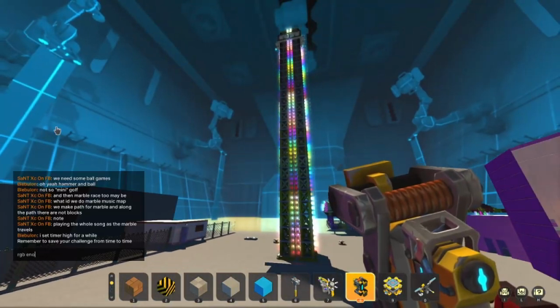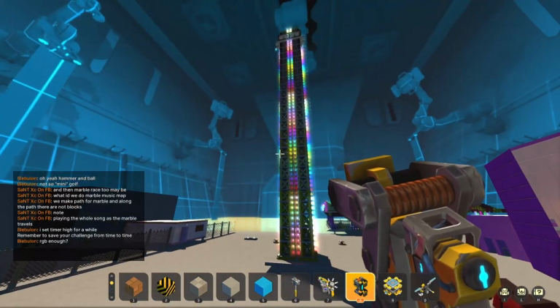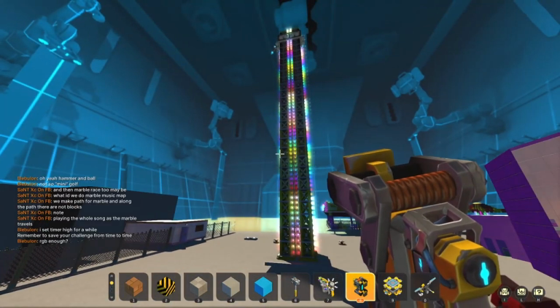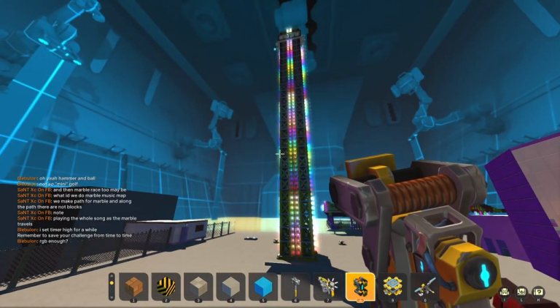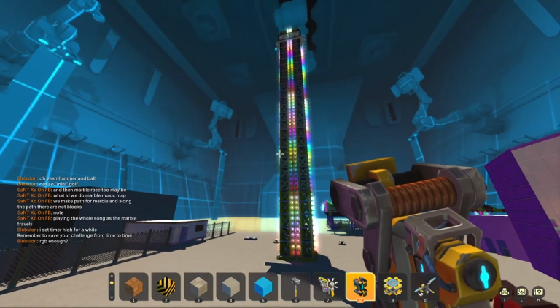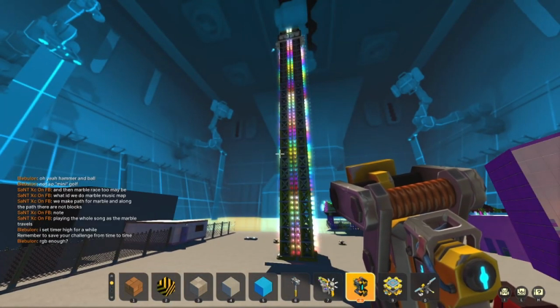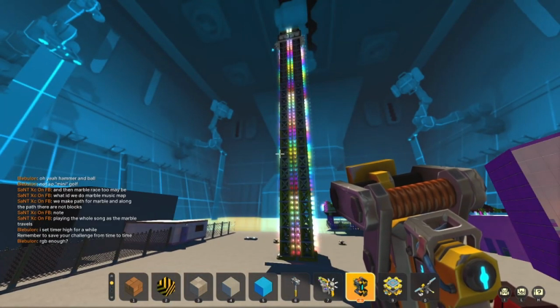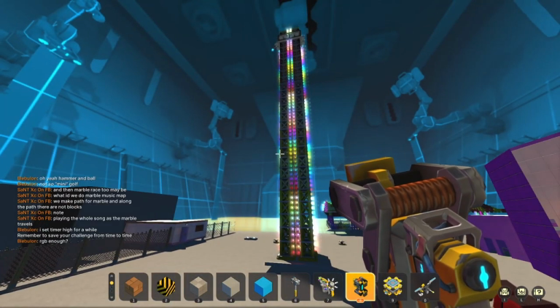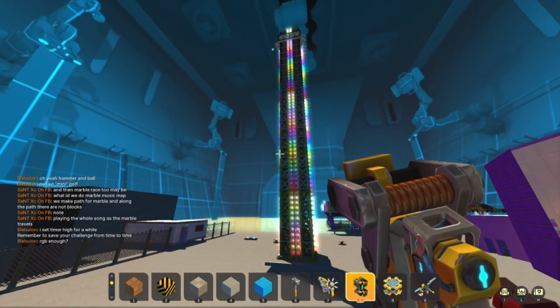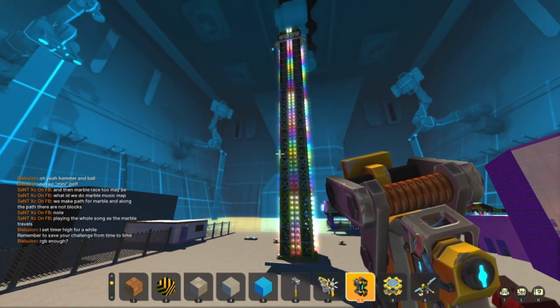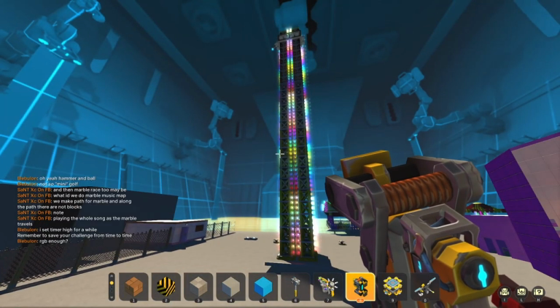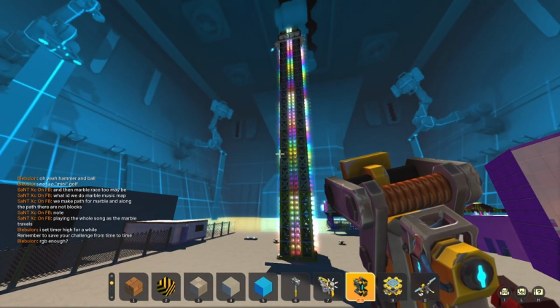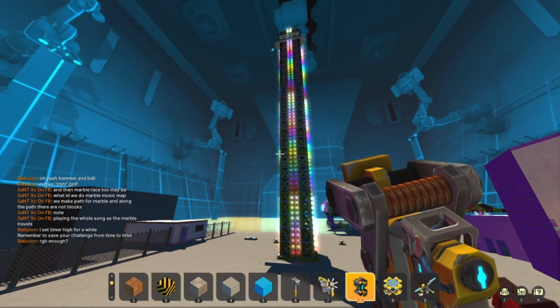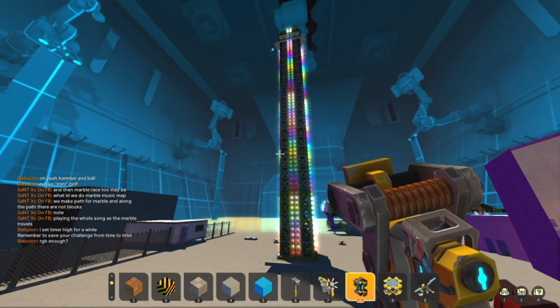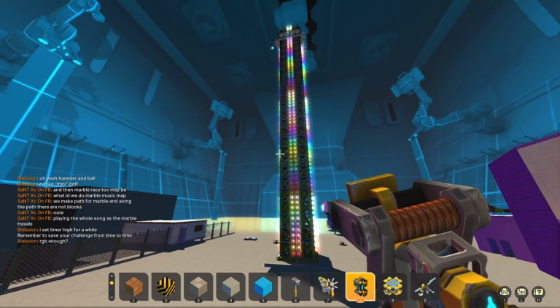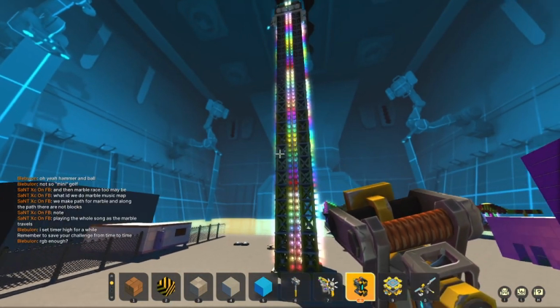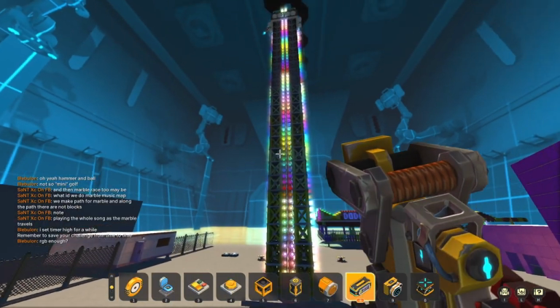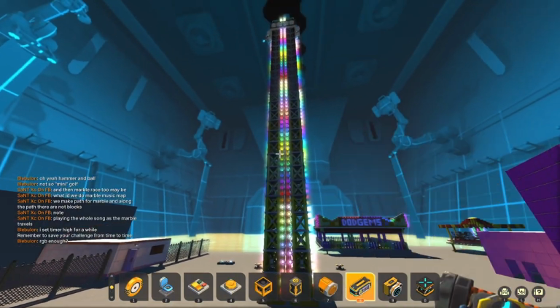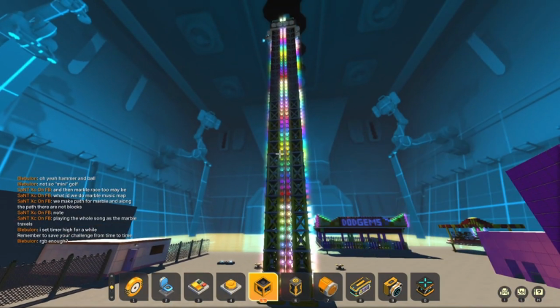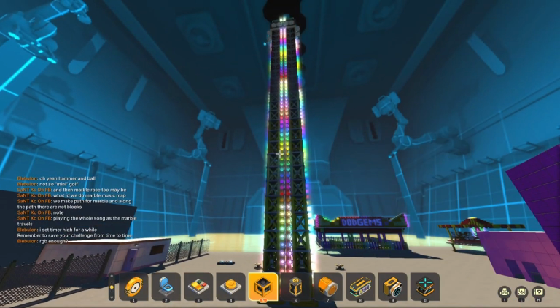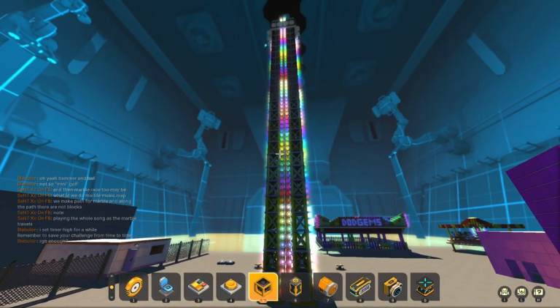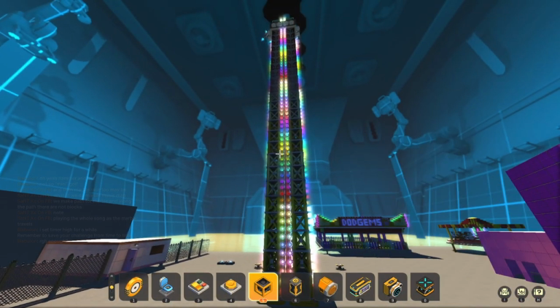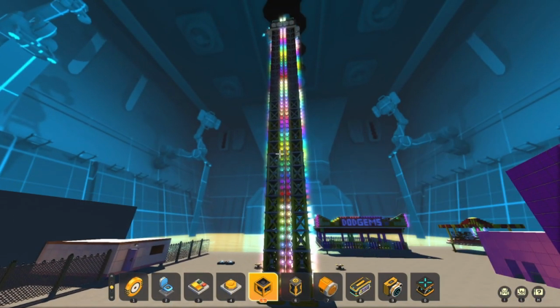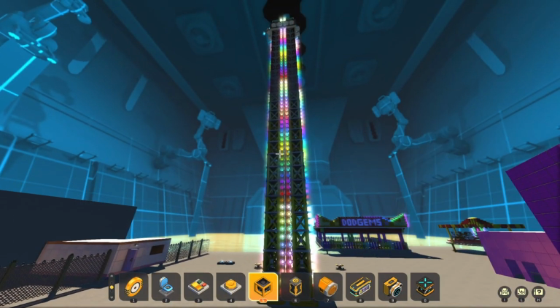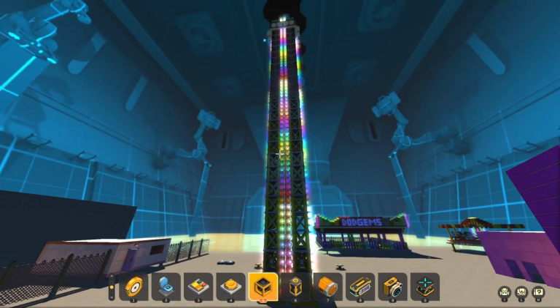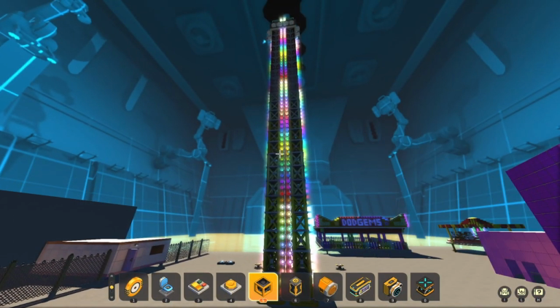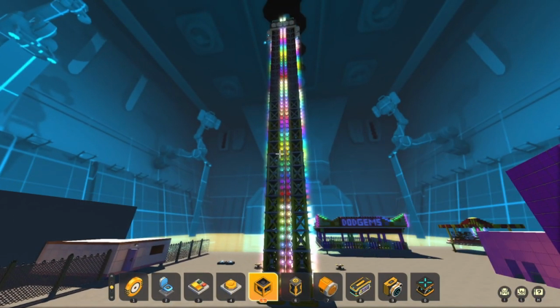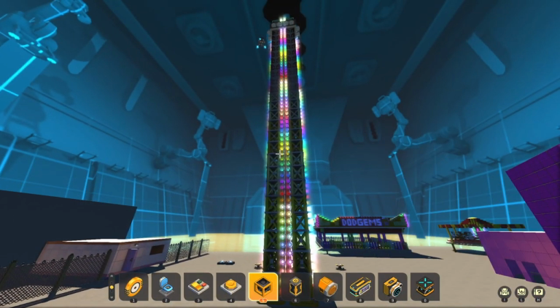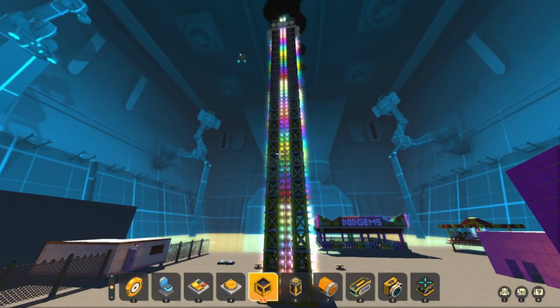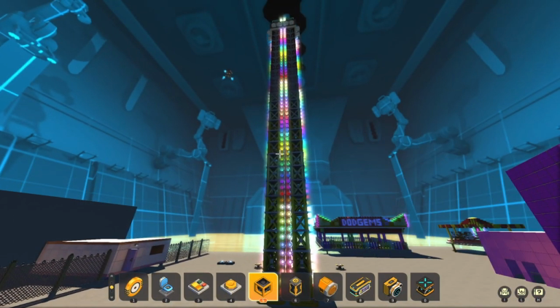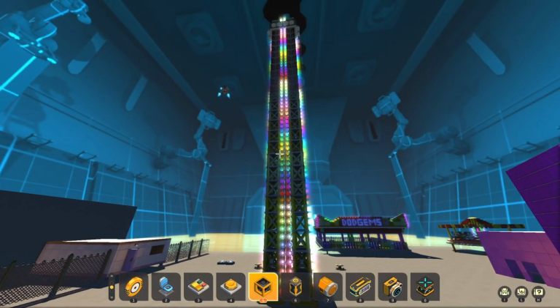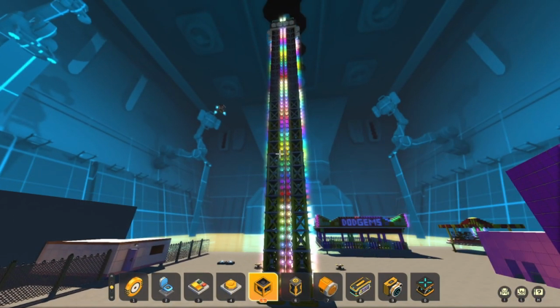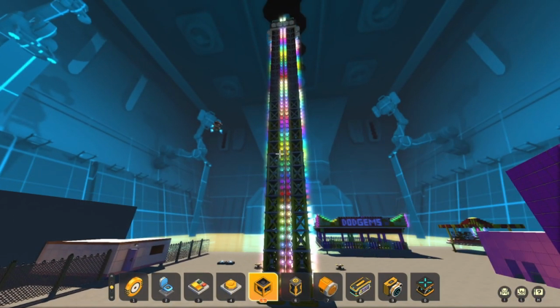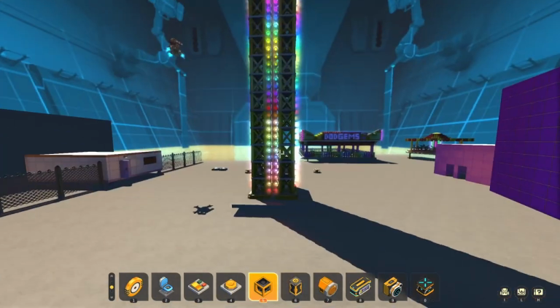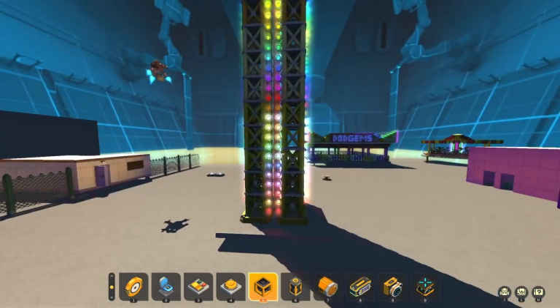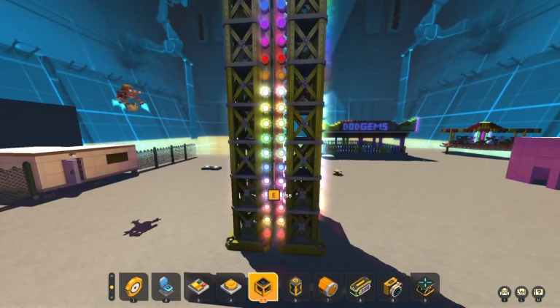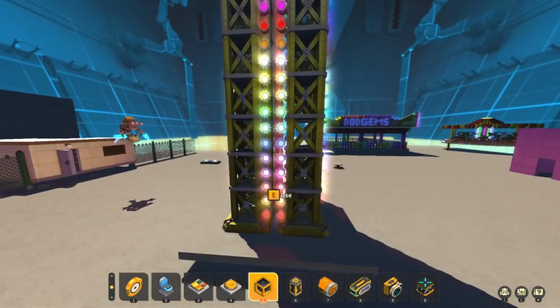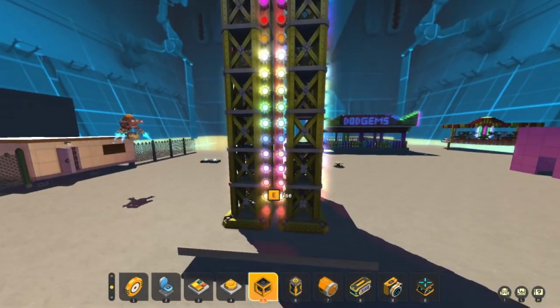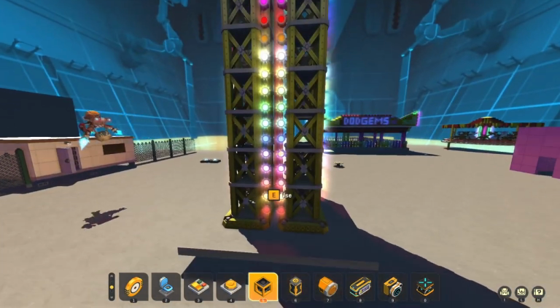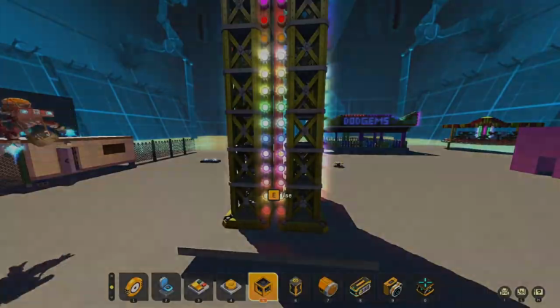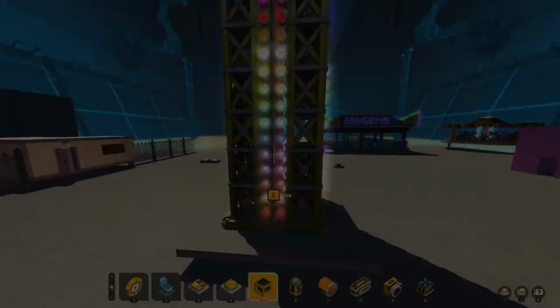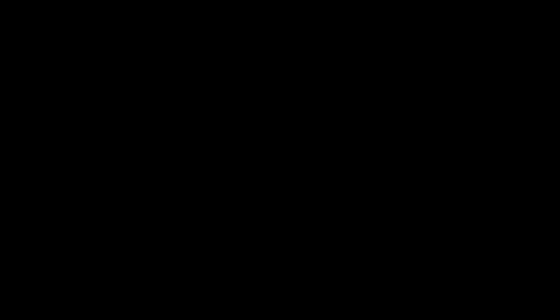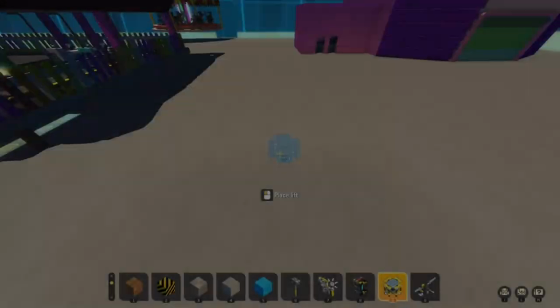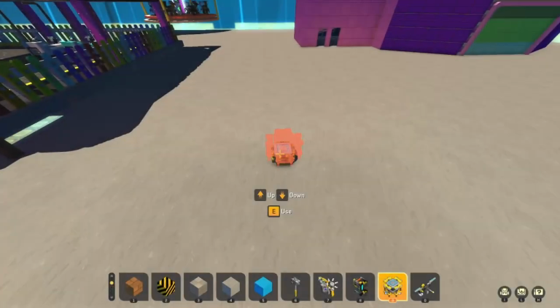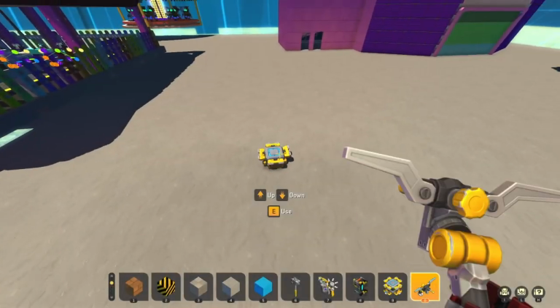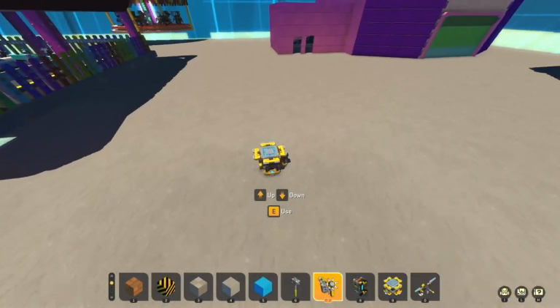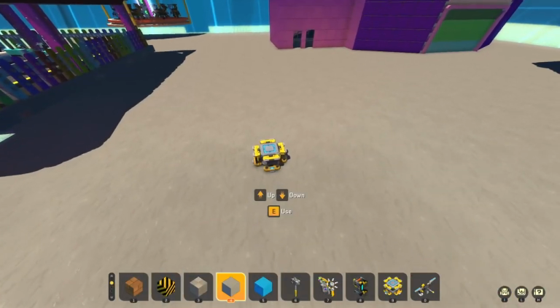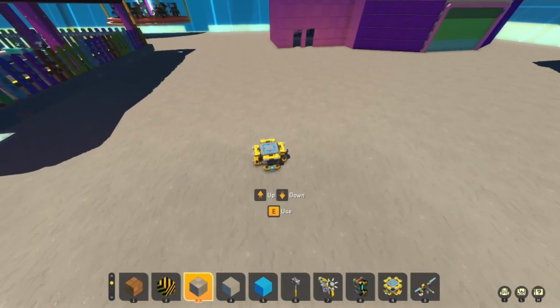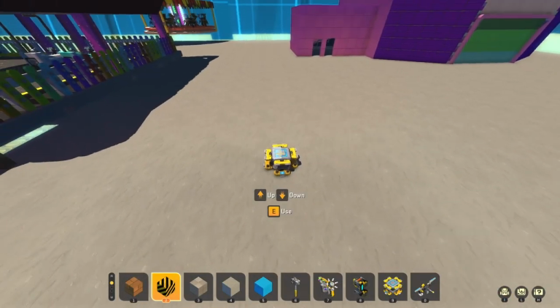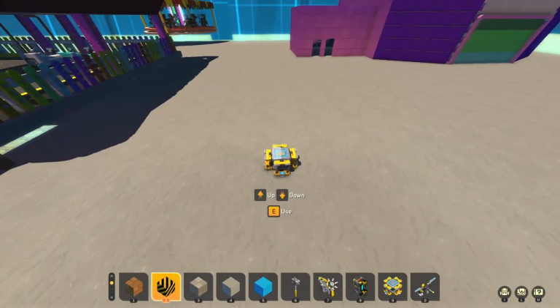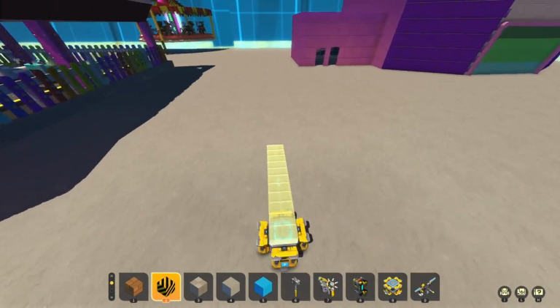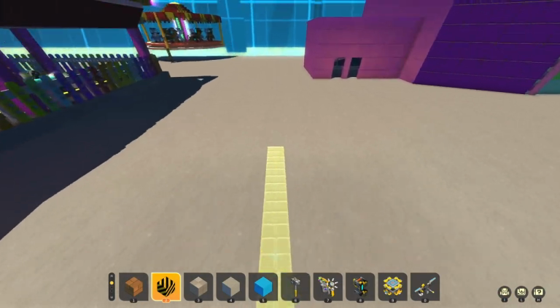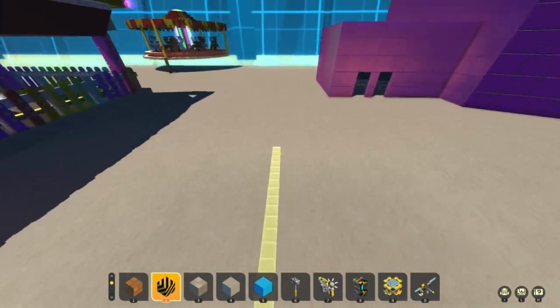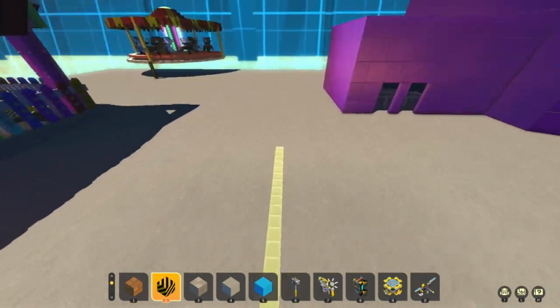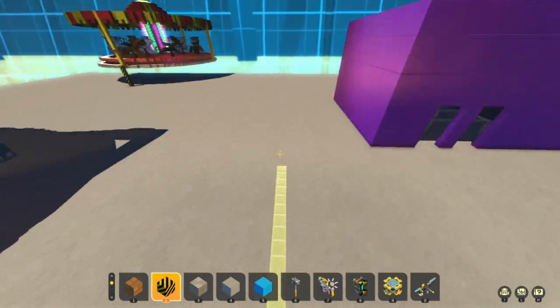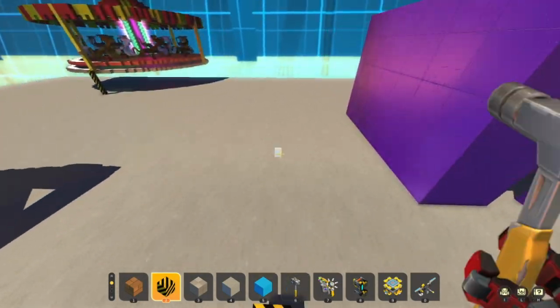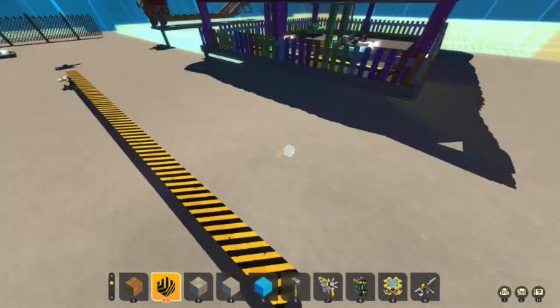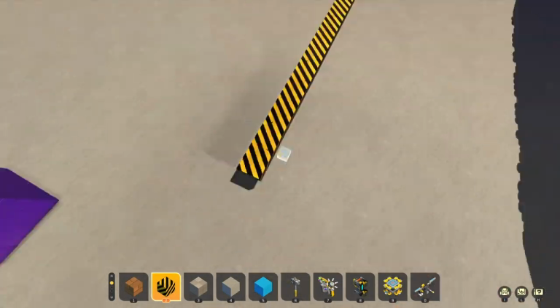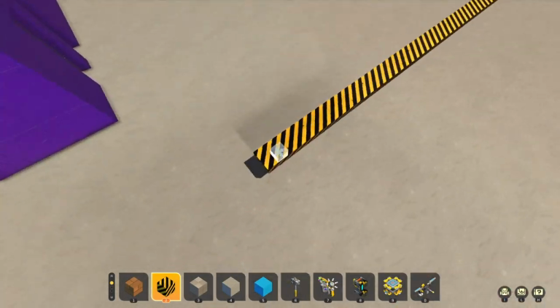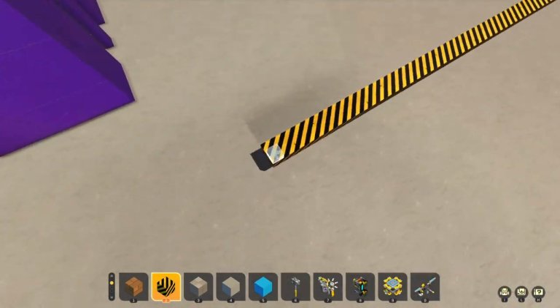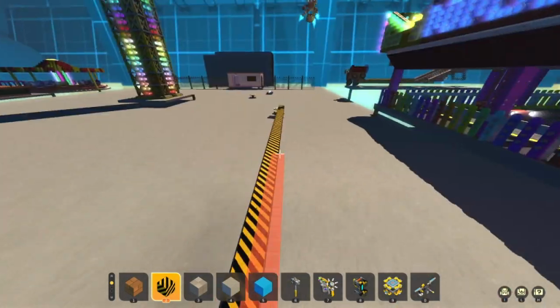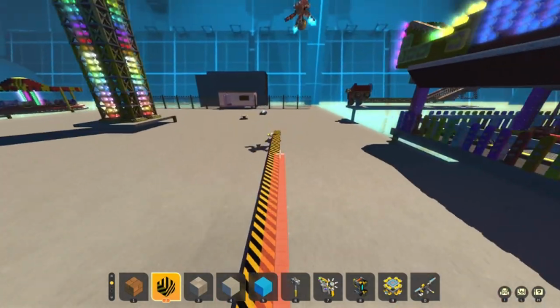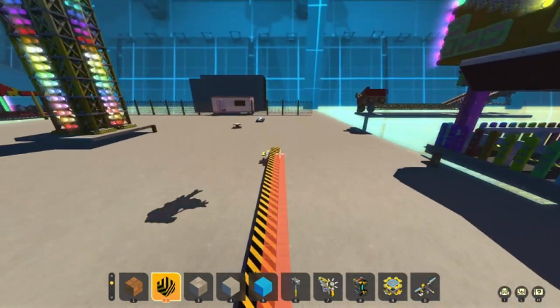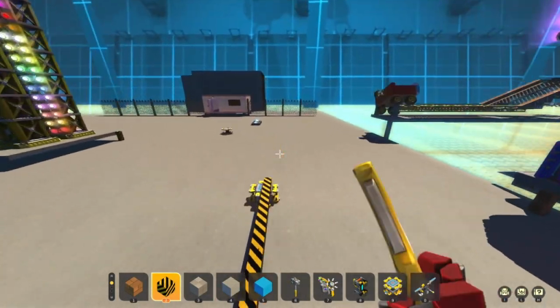And there we have a full RGB drop tower. I just need to animate it a bit, which will take some logic work.